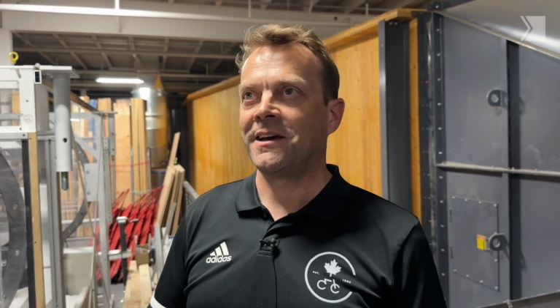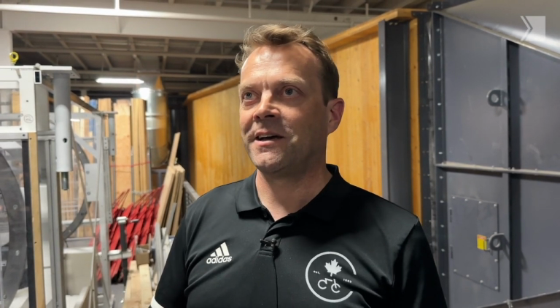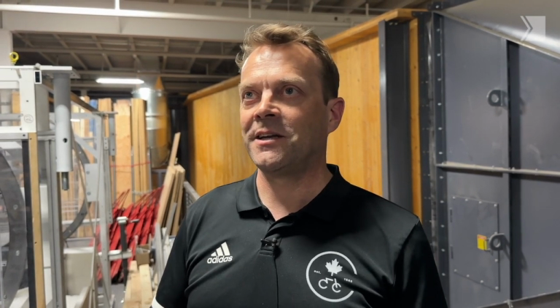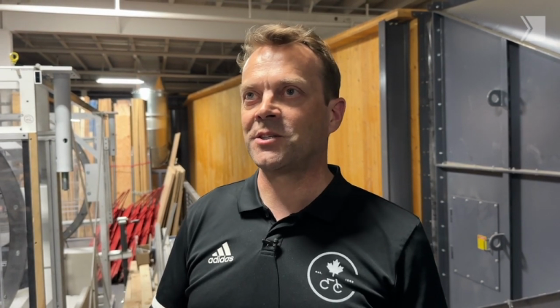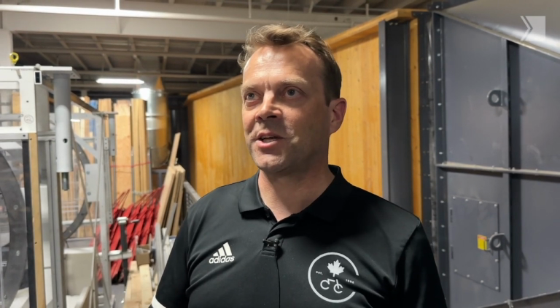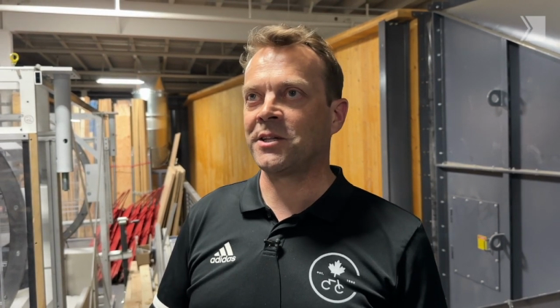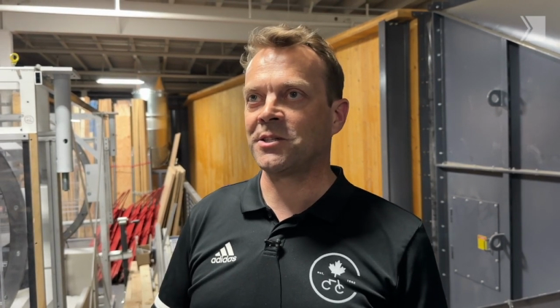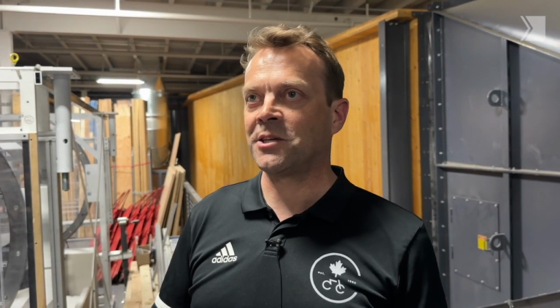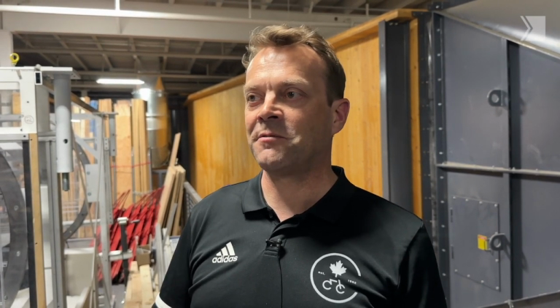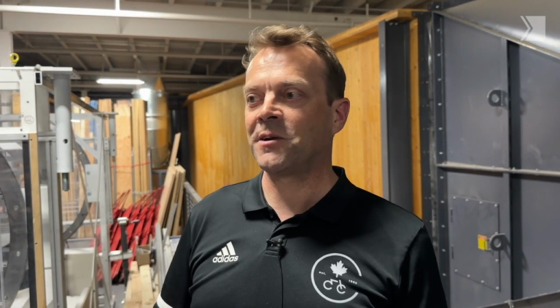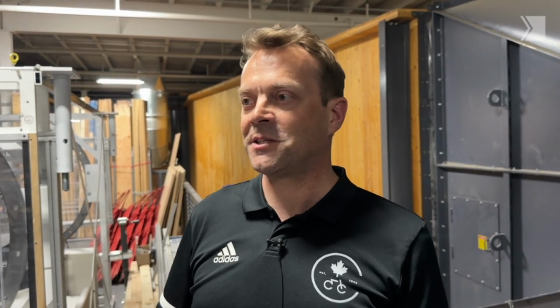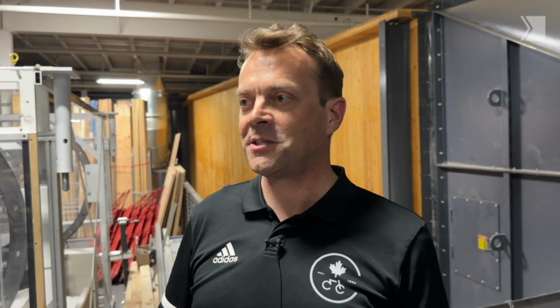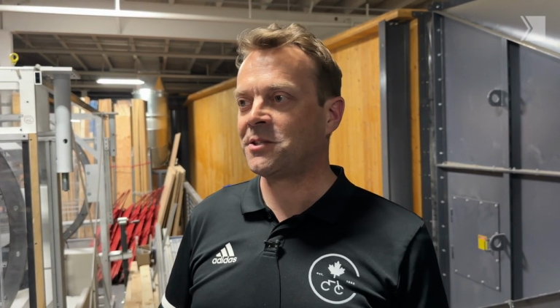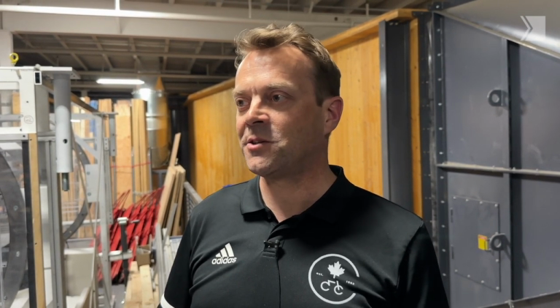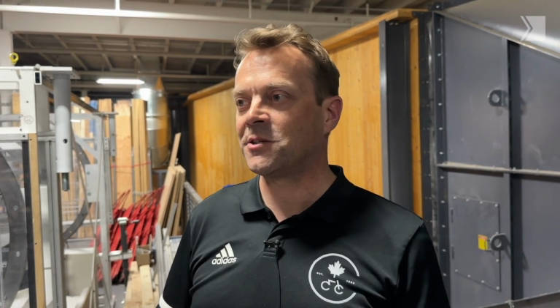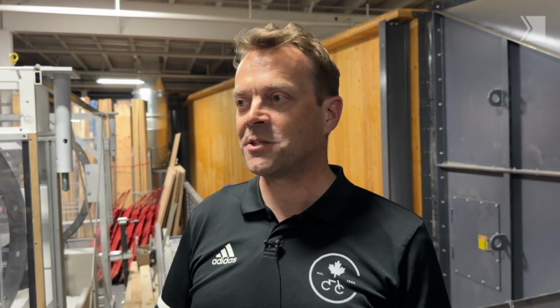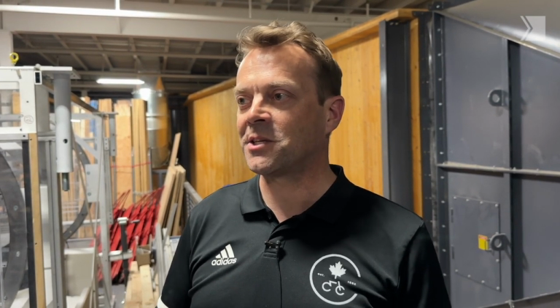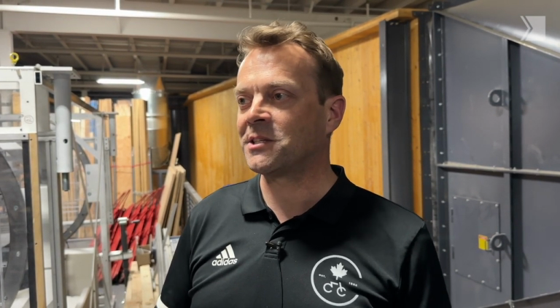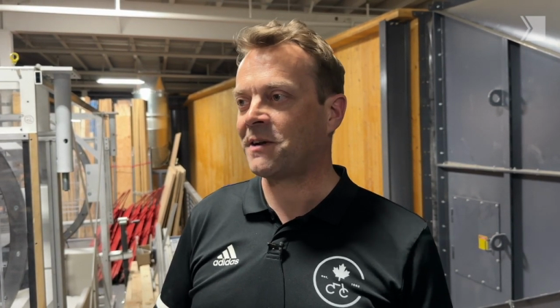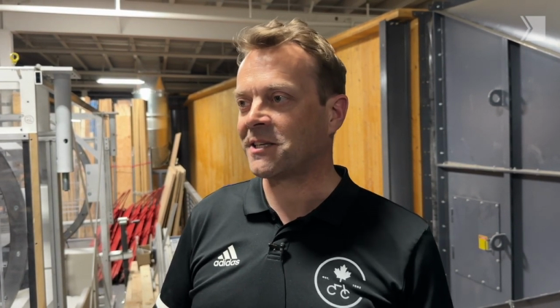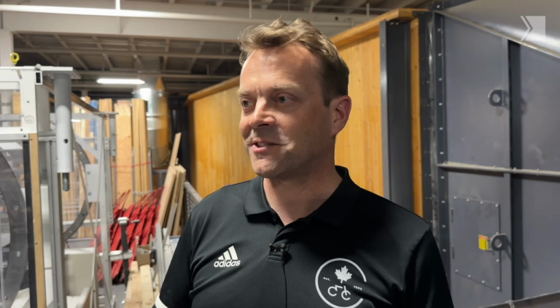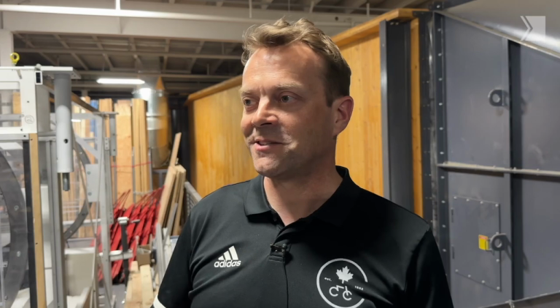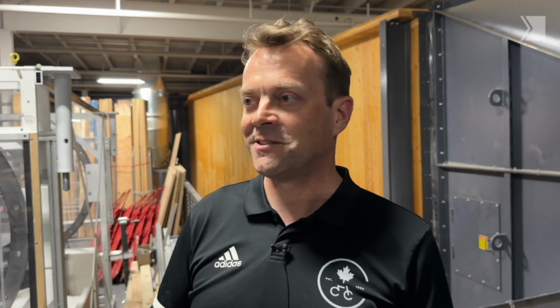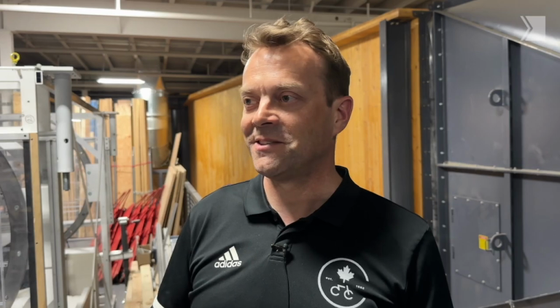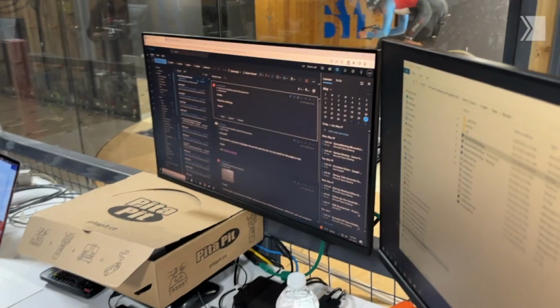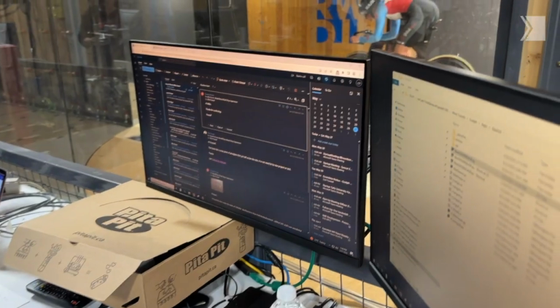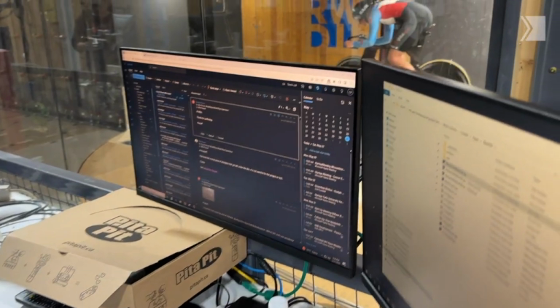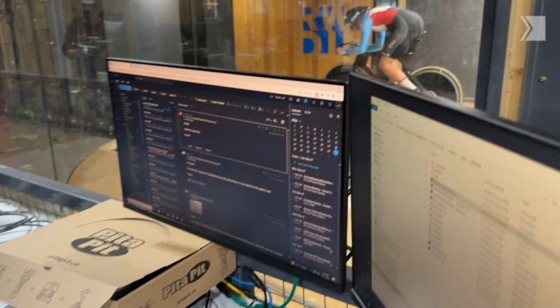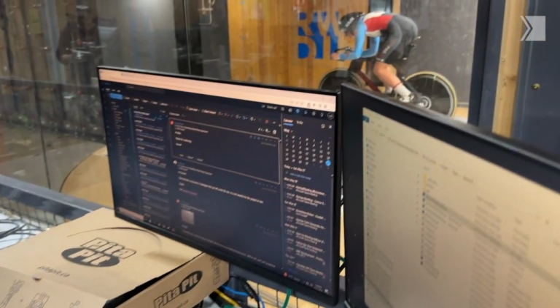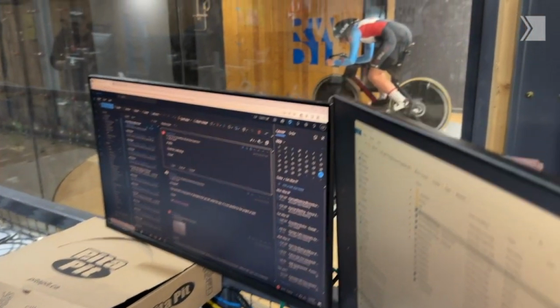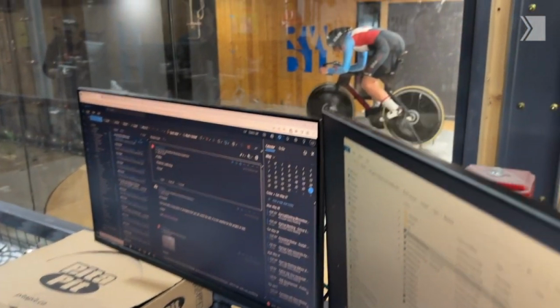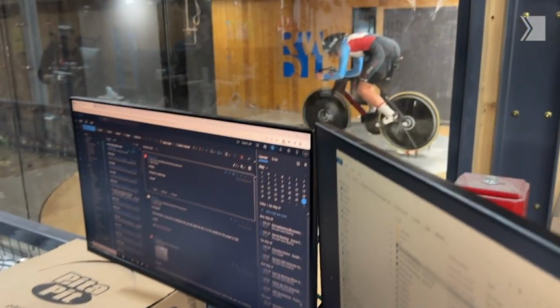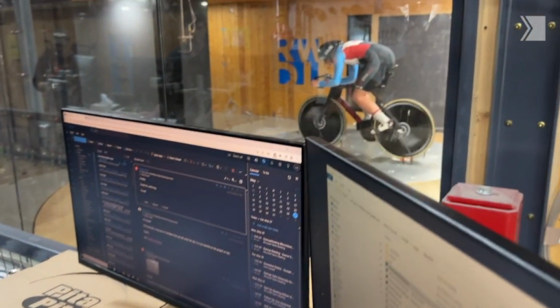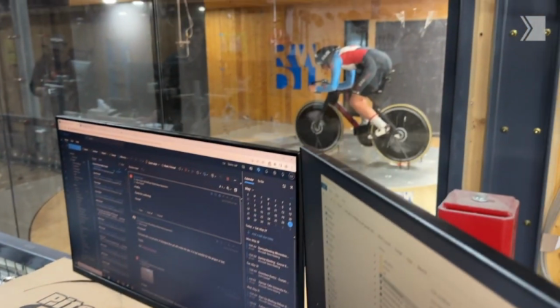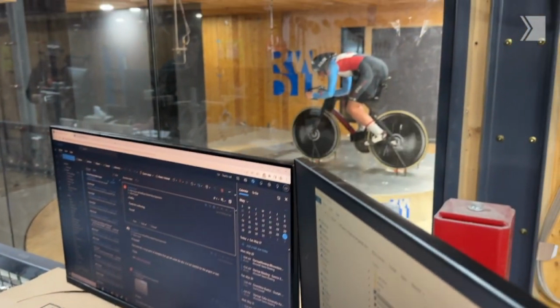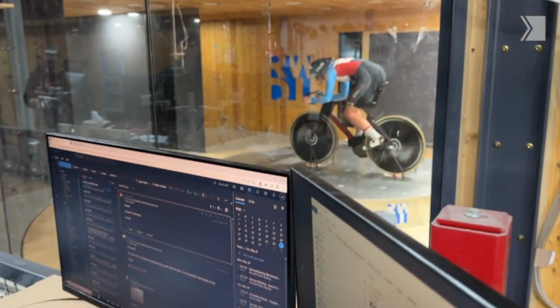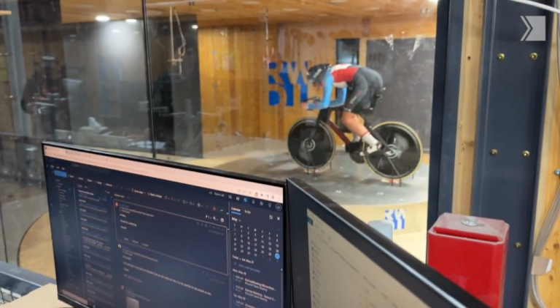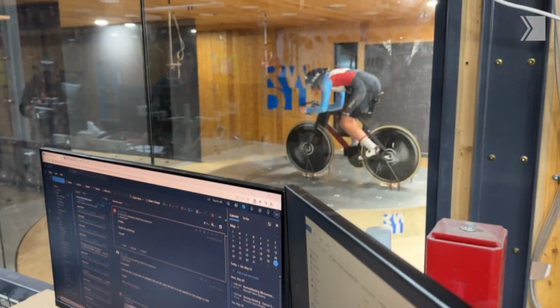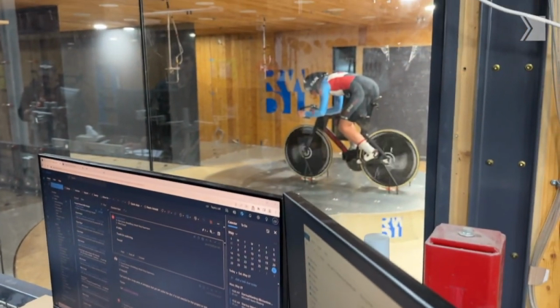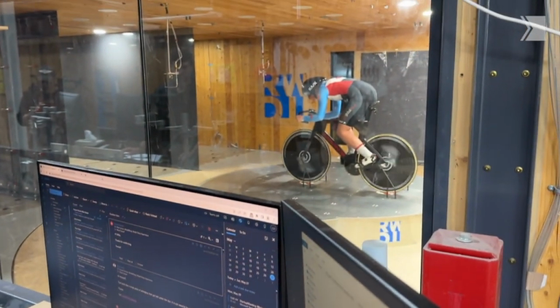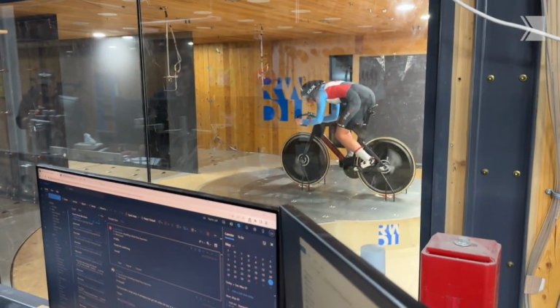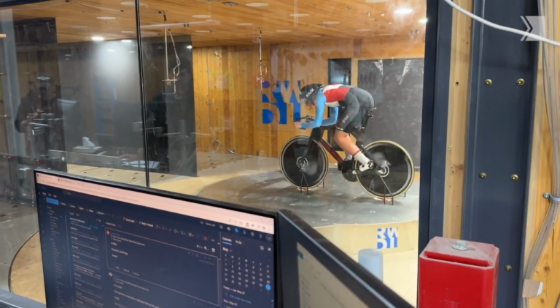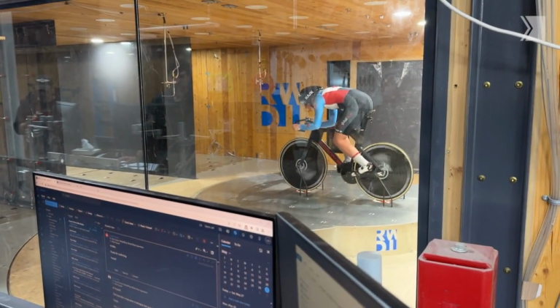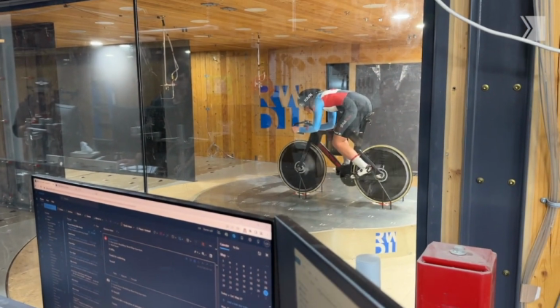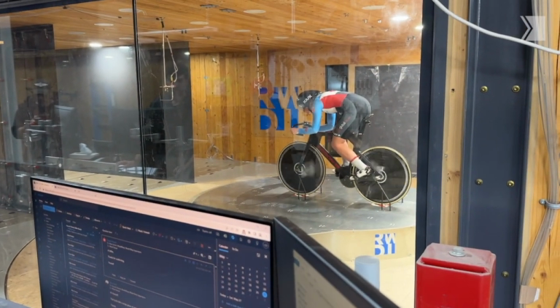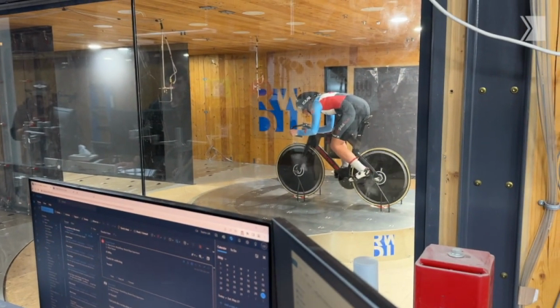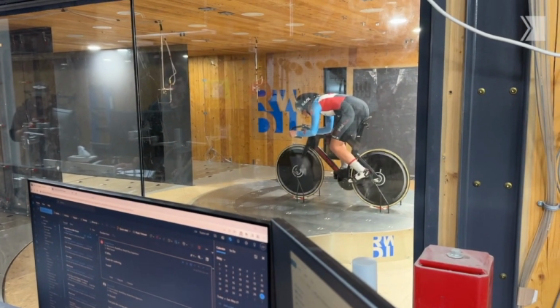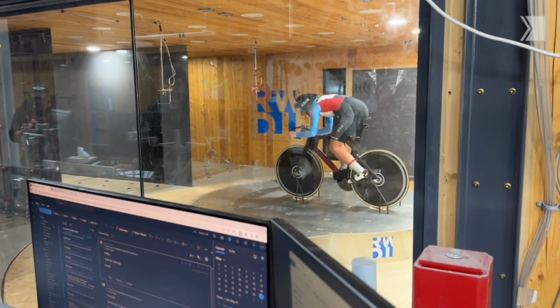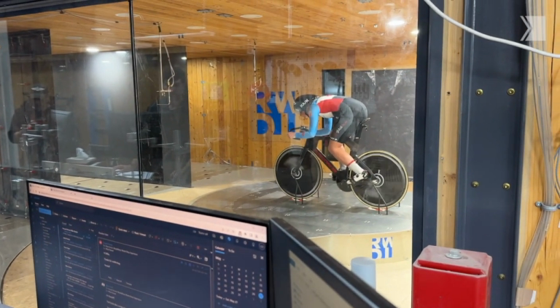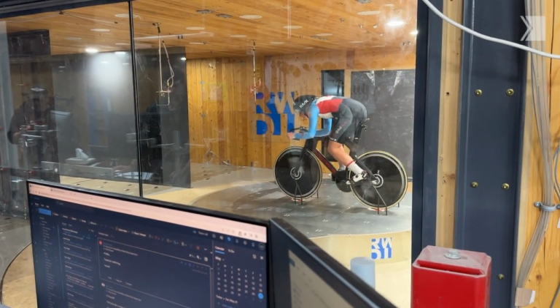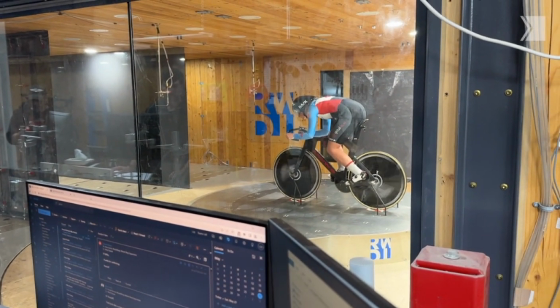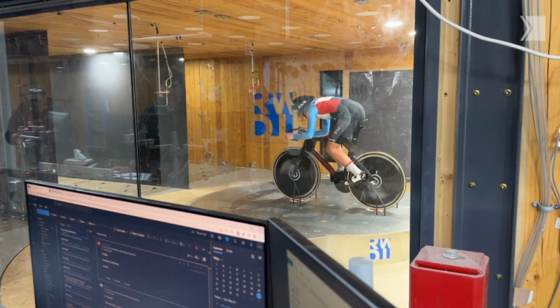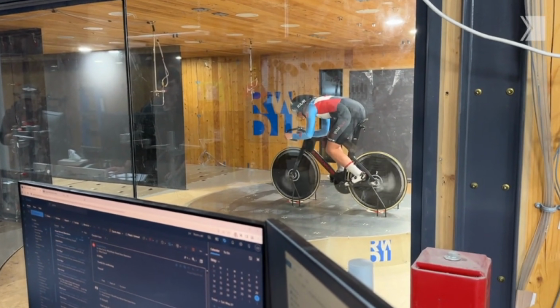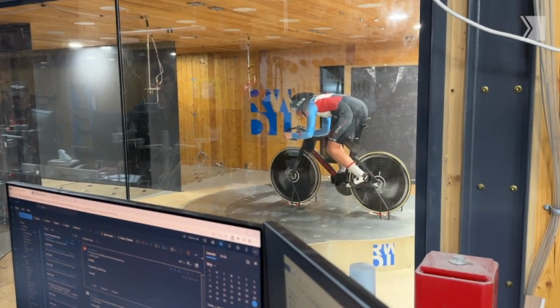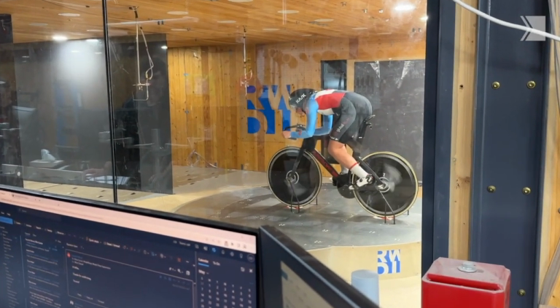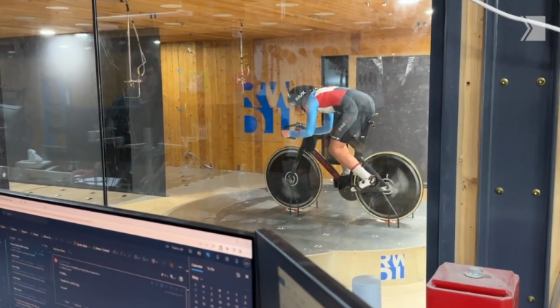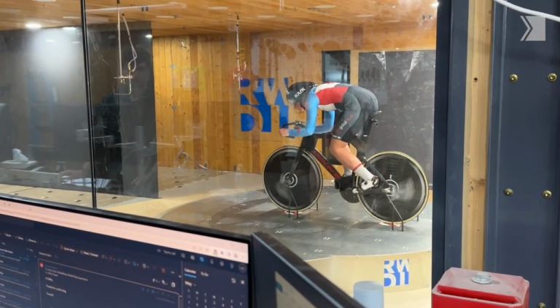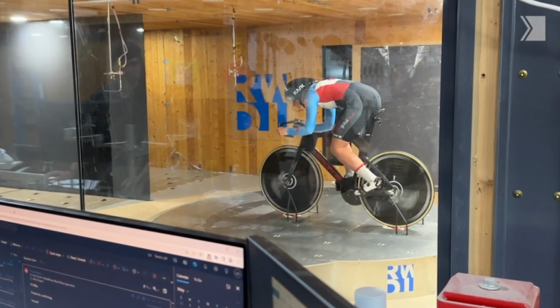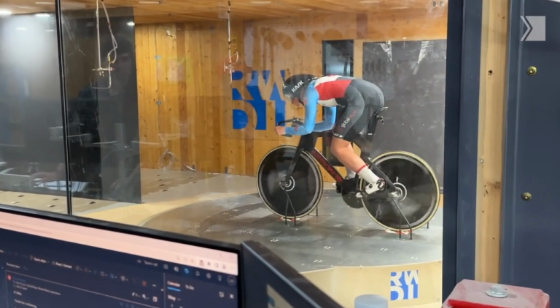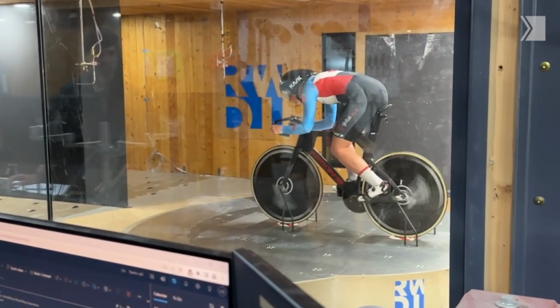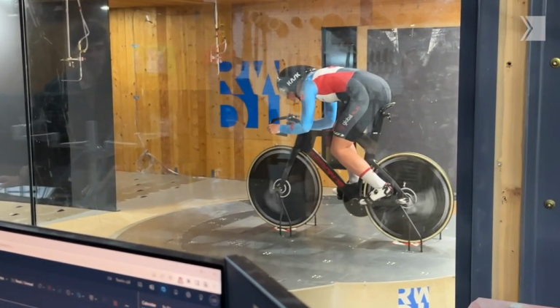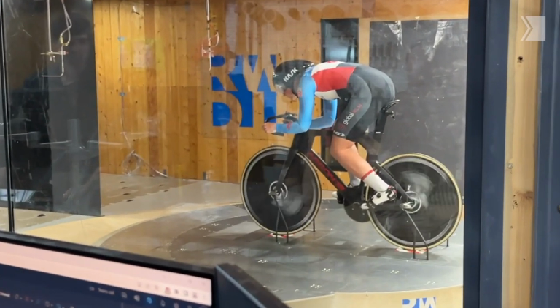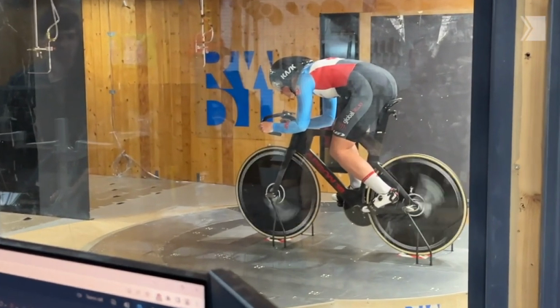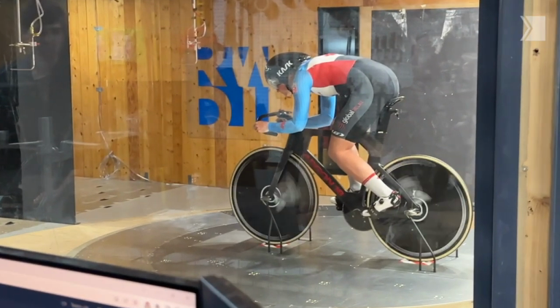There's a saying in cycling: it never gets easier, it just gets faster. The goal is to squeeze as much performance out of the same level of effort as you can.